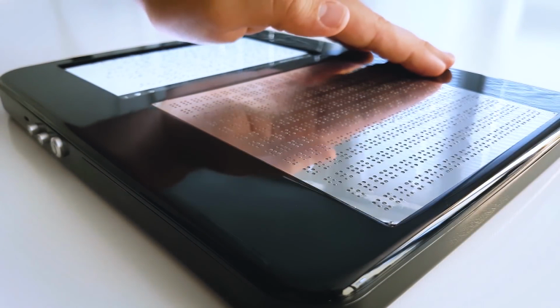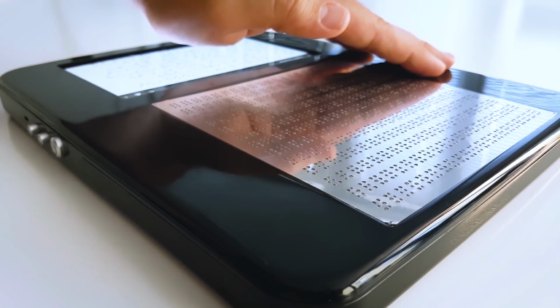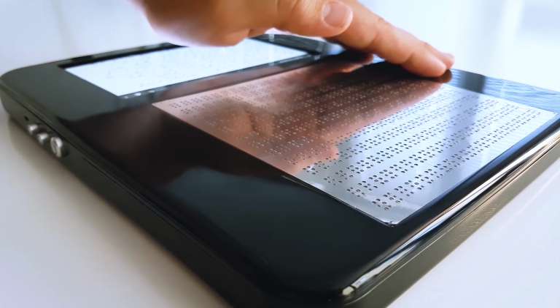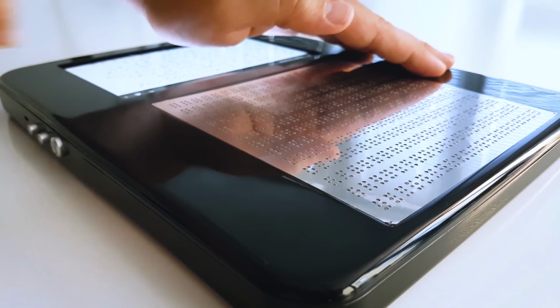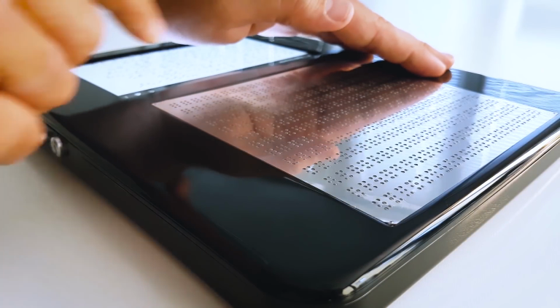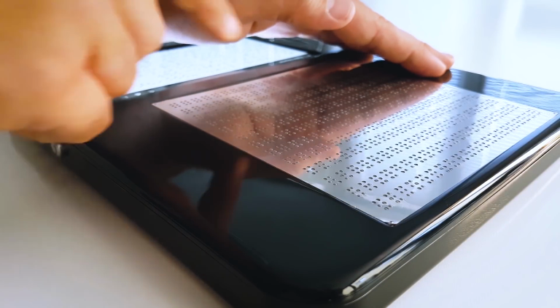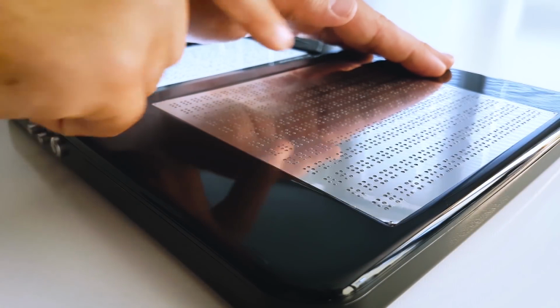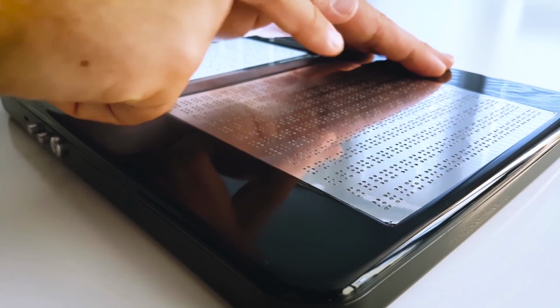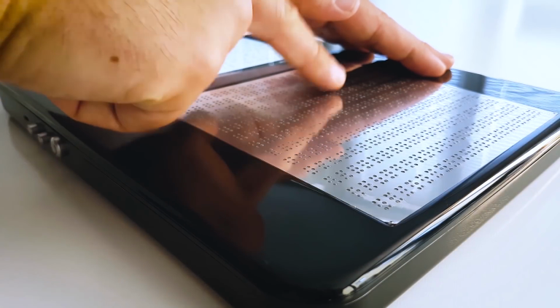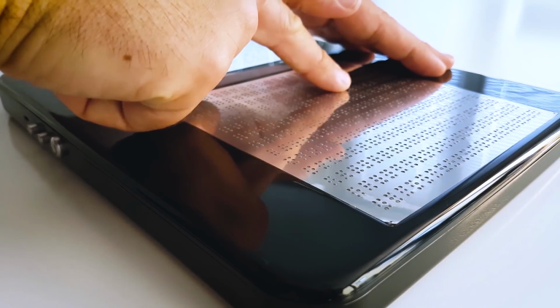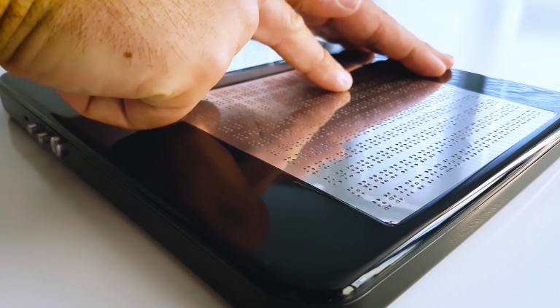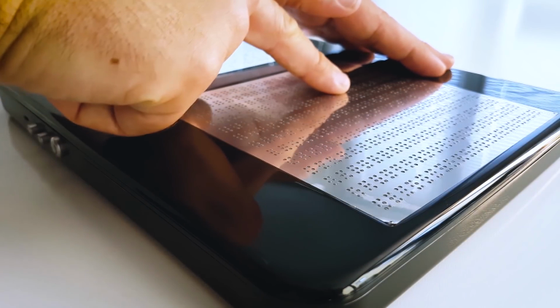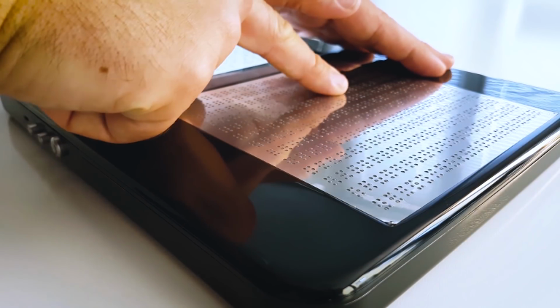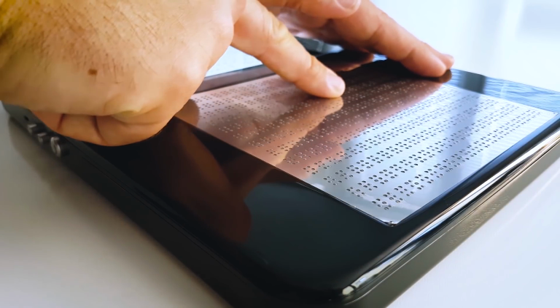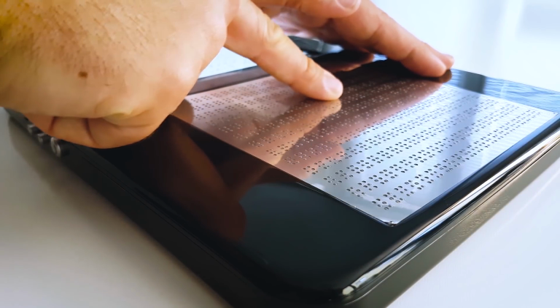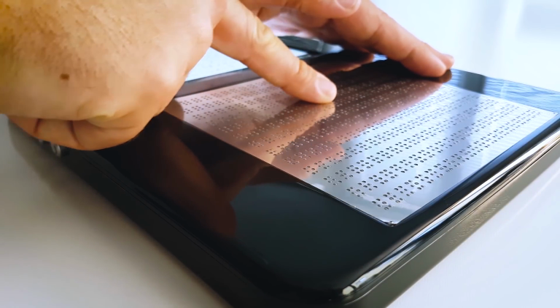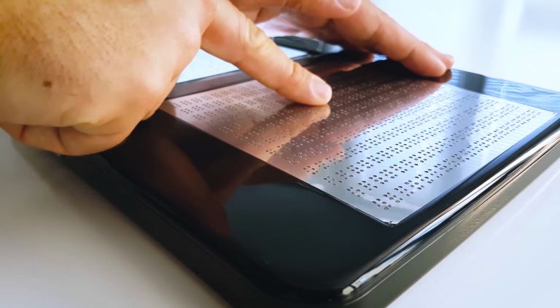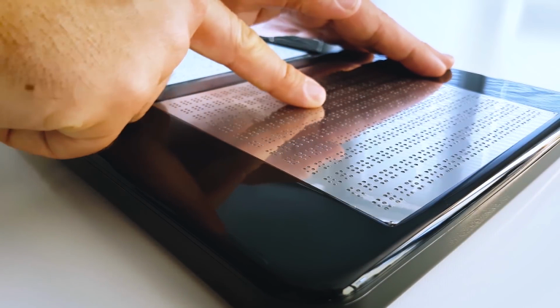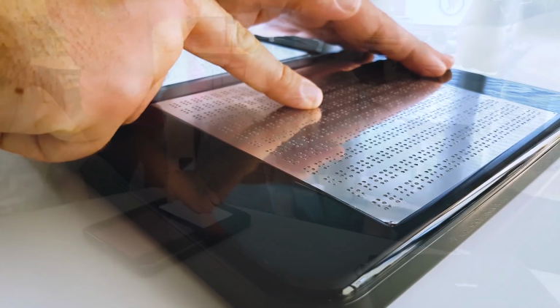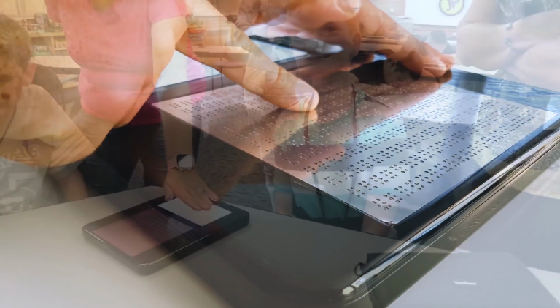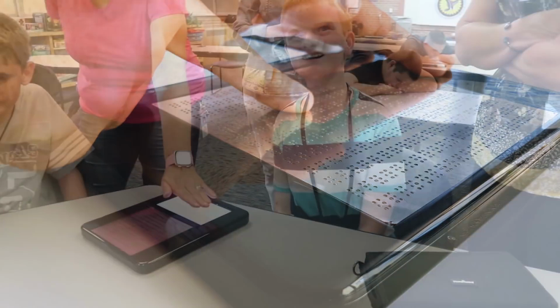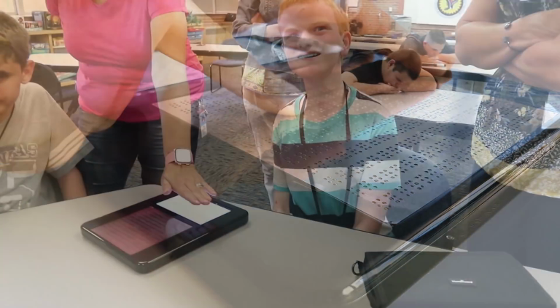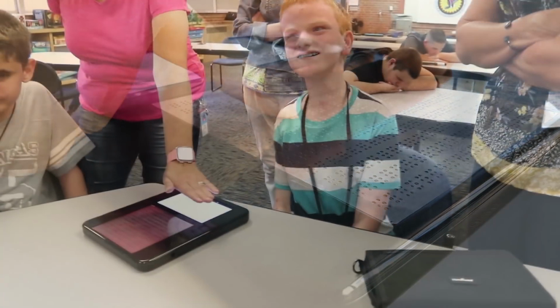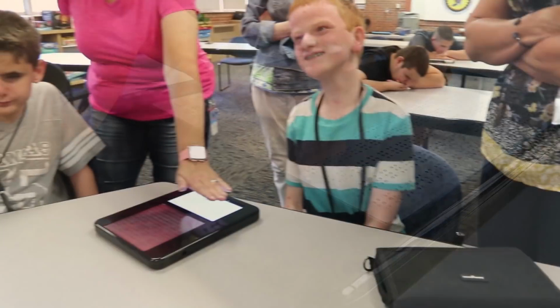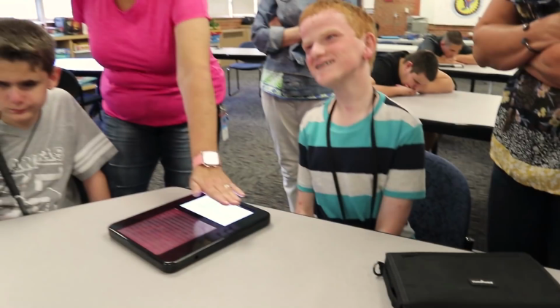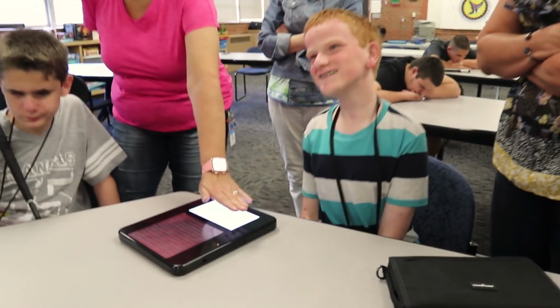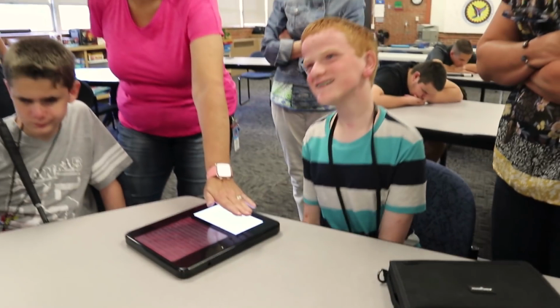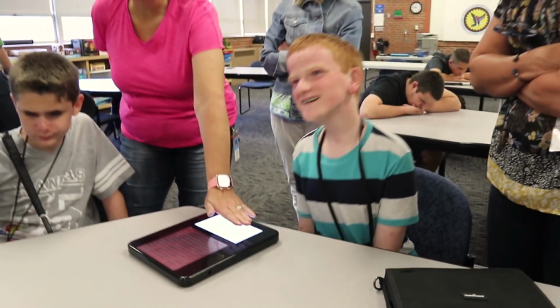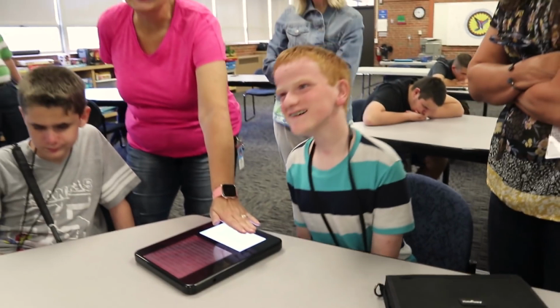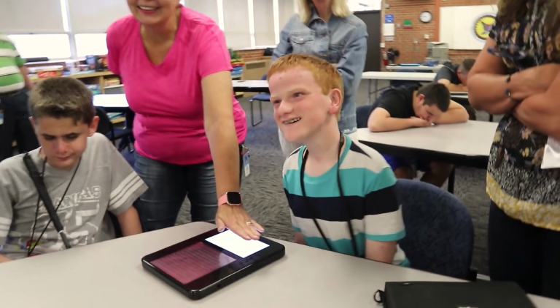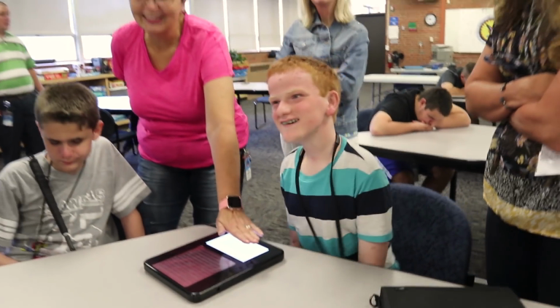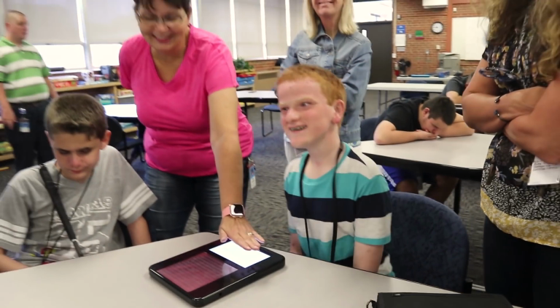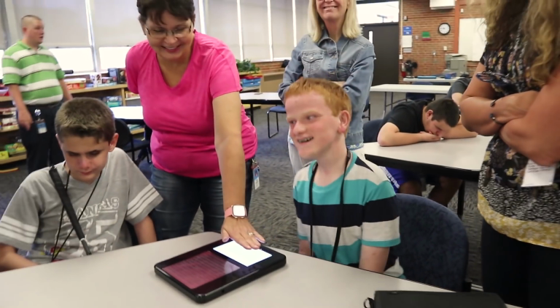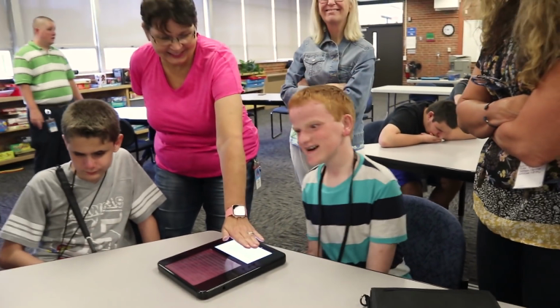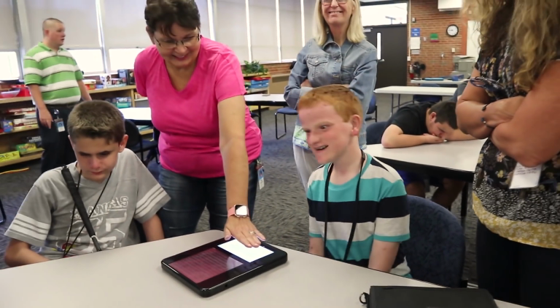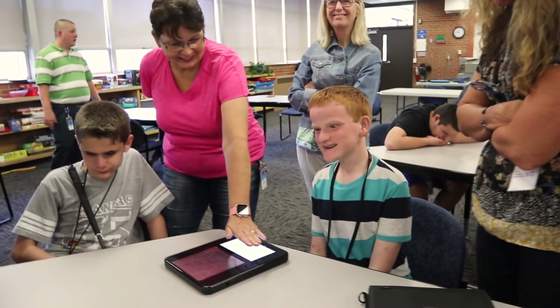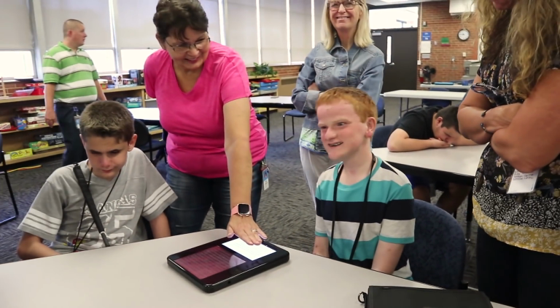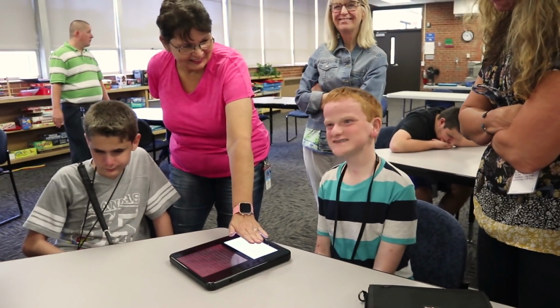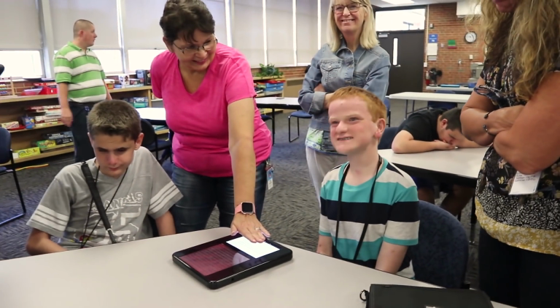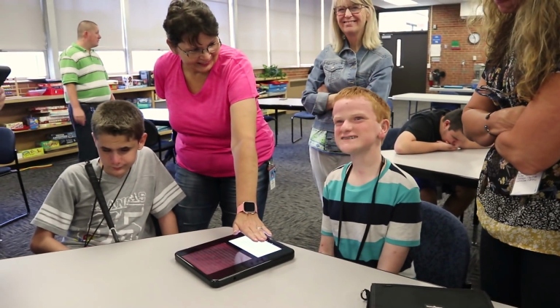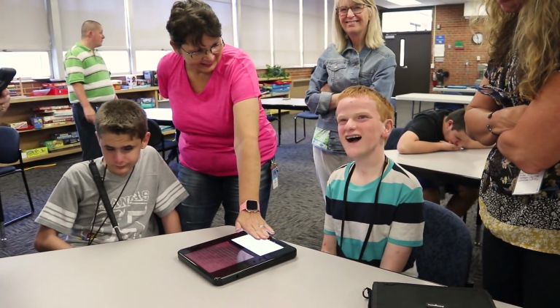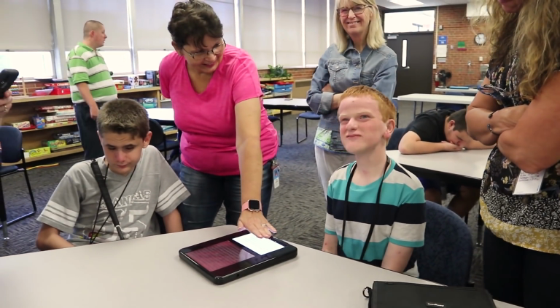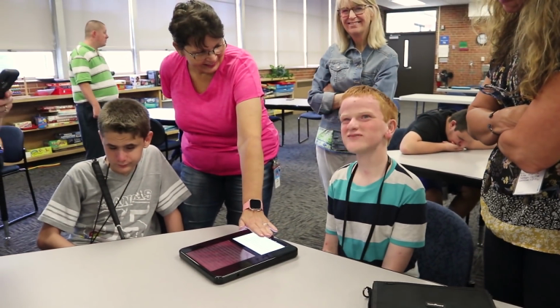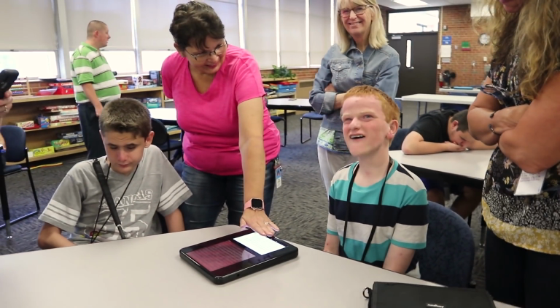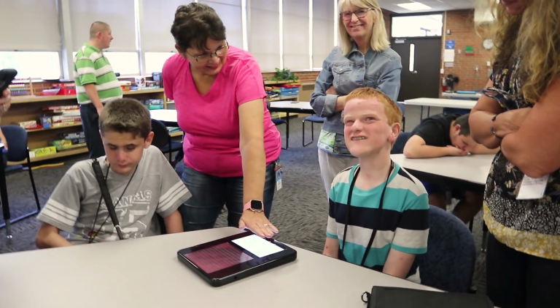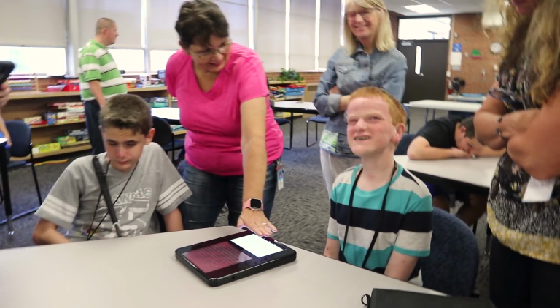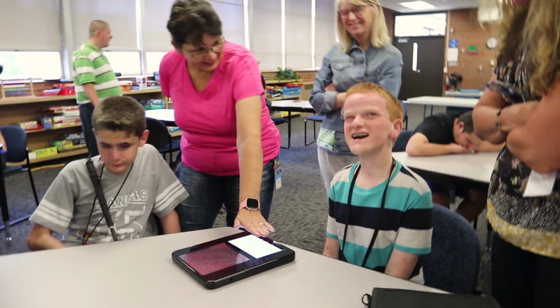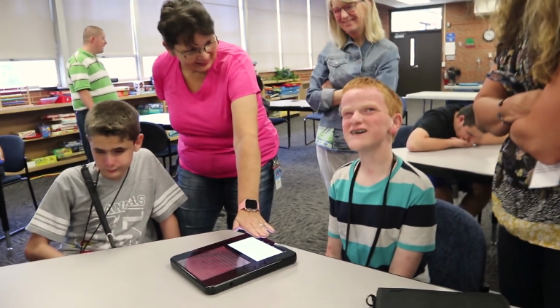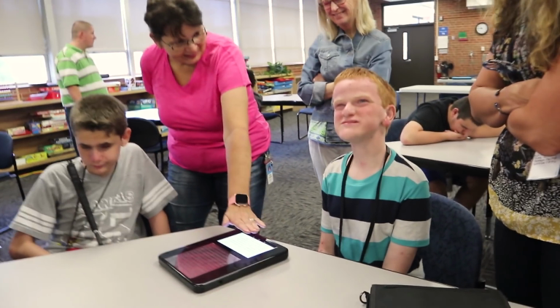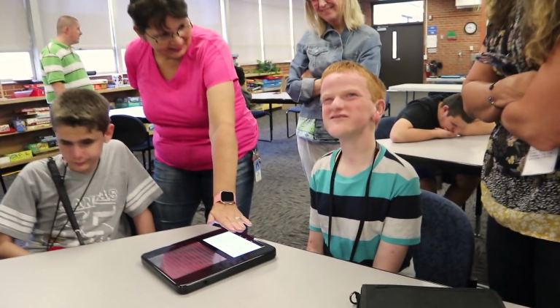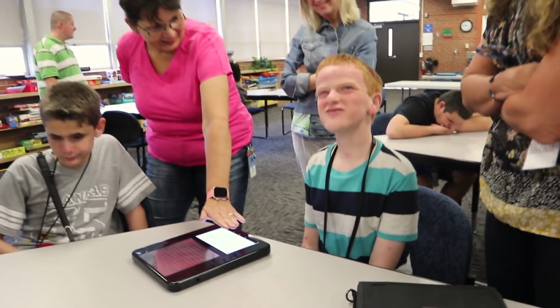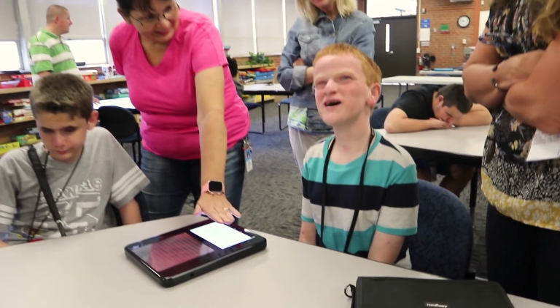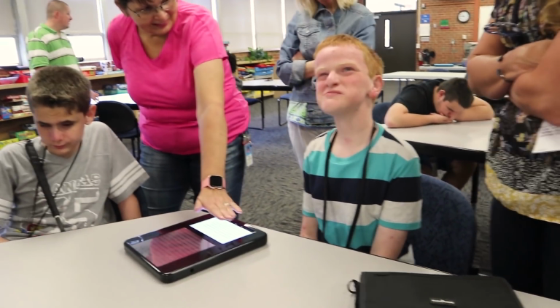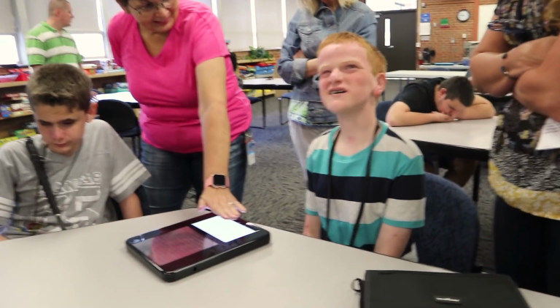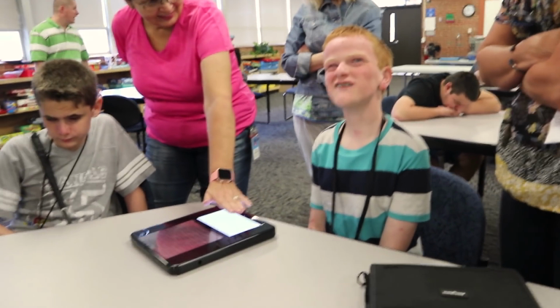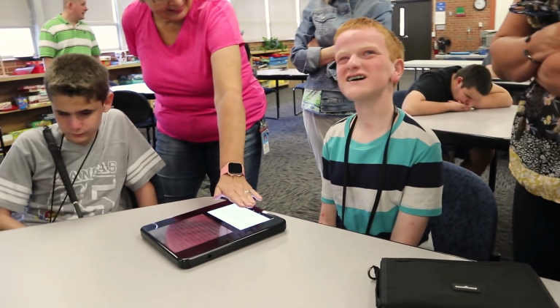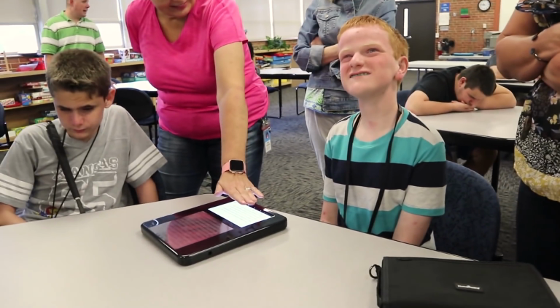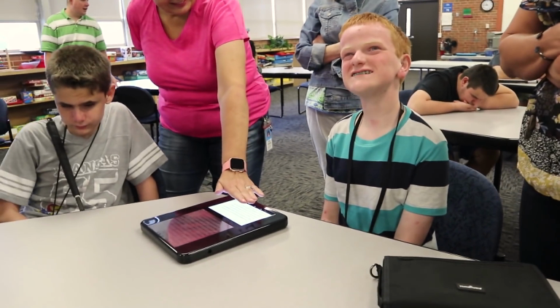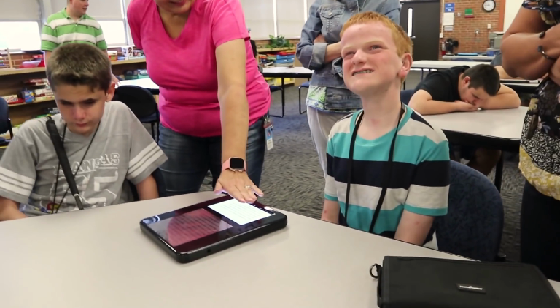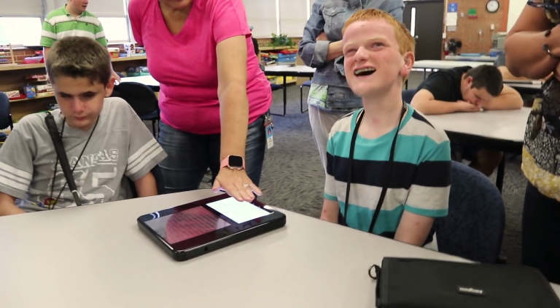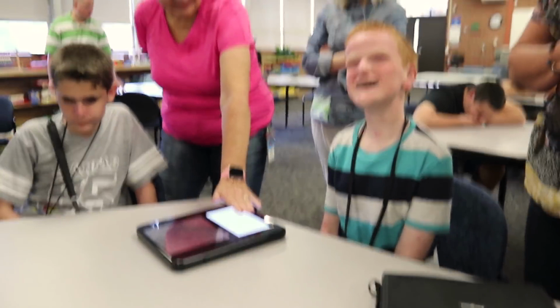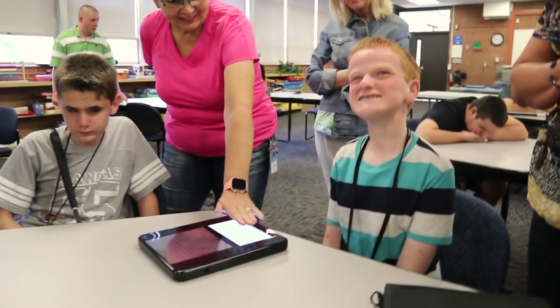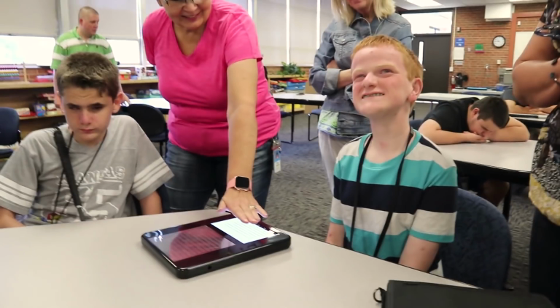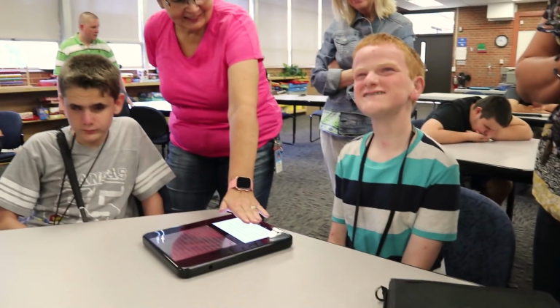It makes all of the information out there accessible in a new way and motivates people to use and learn it in their everyday life.